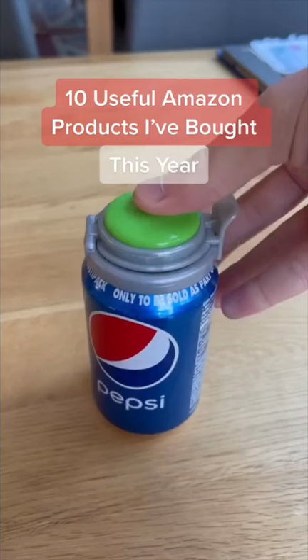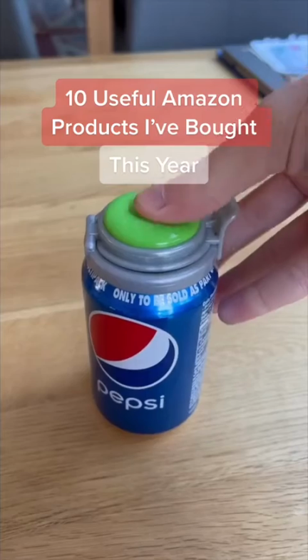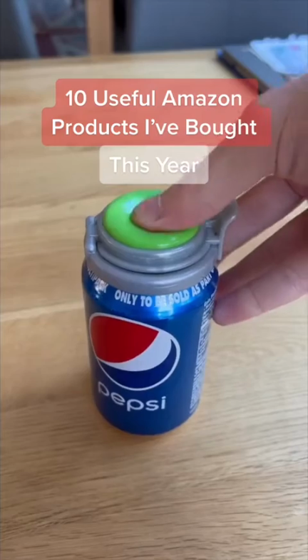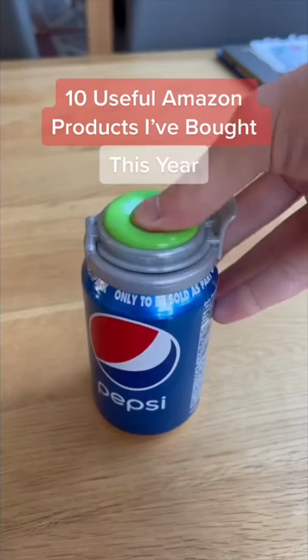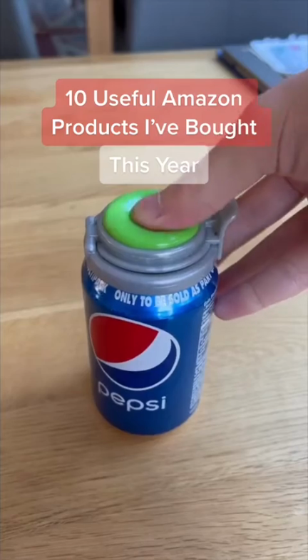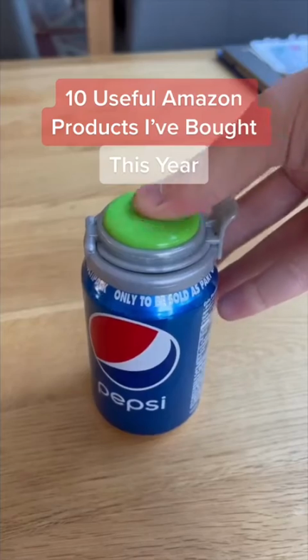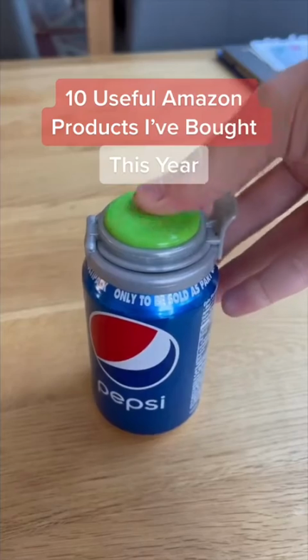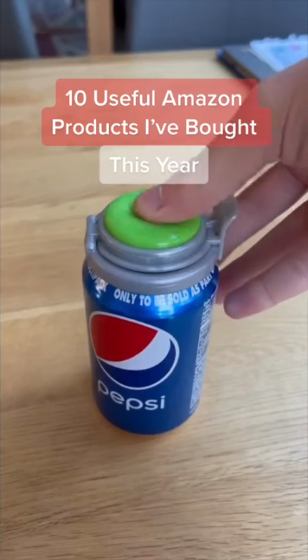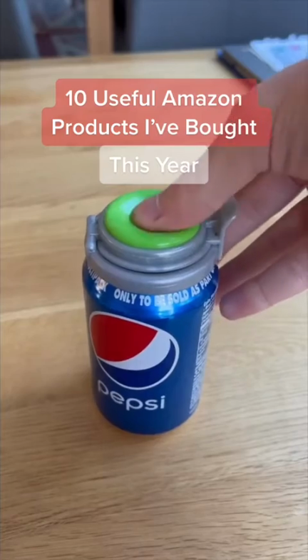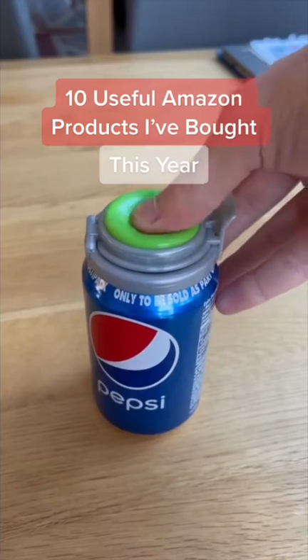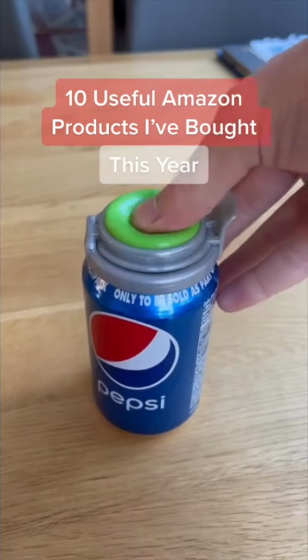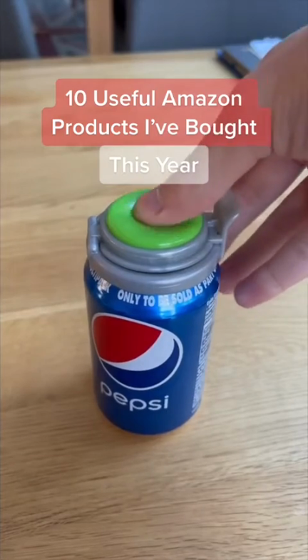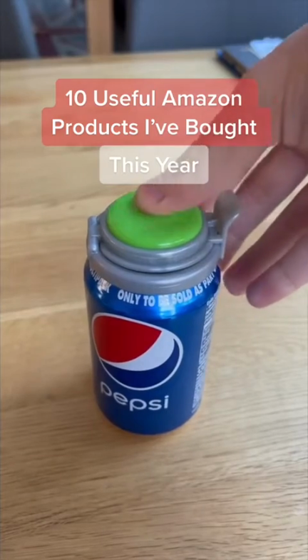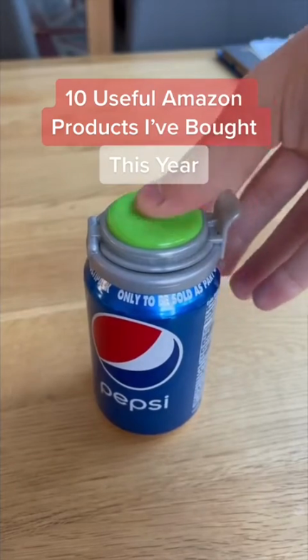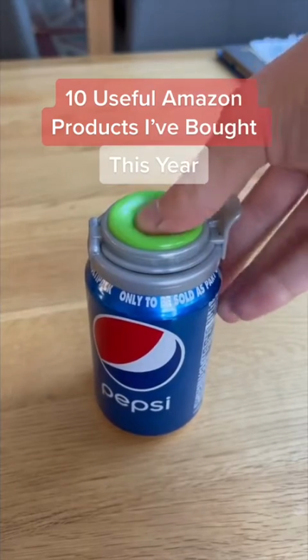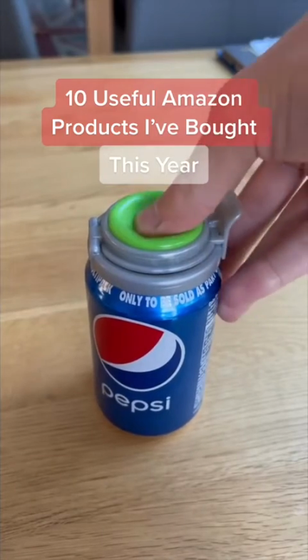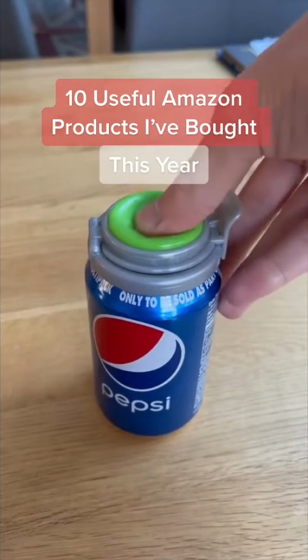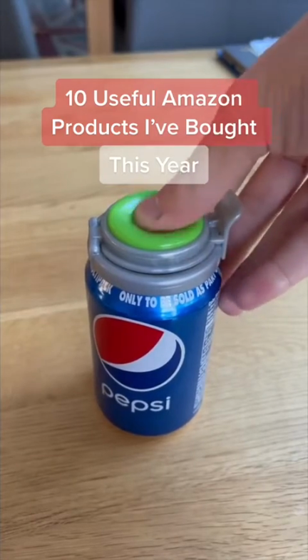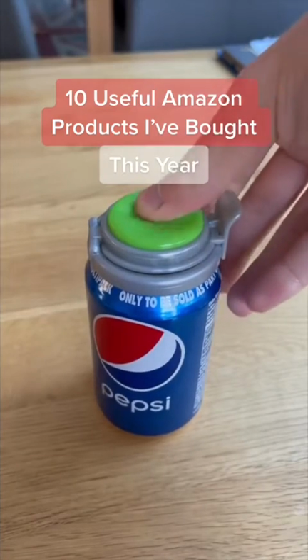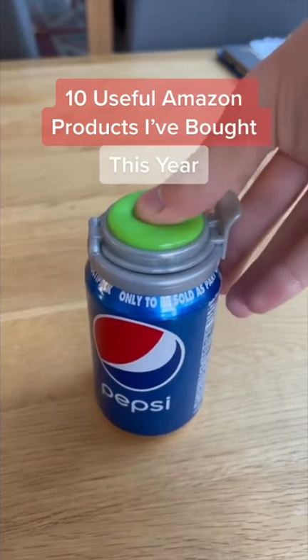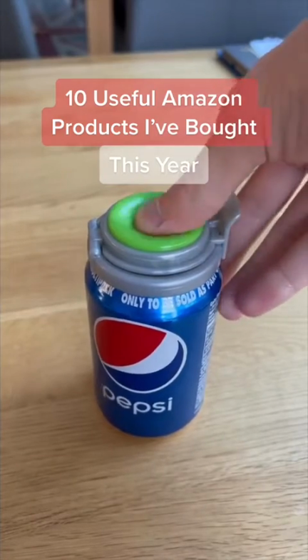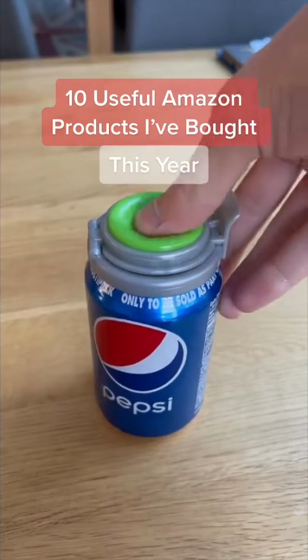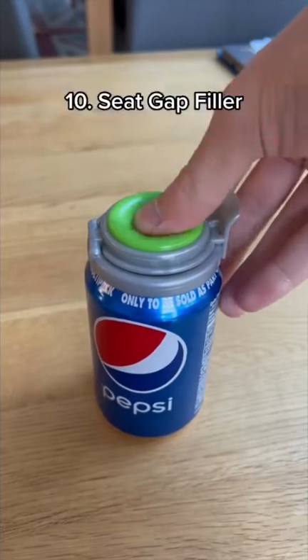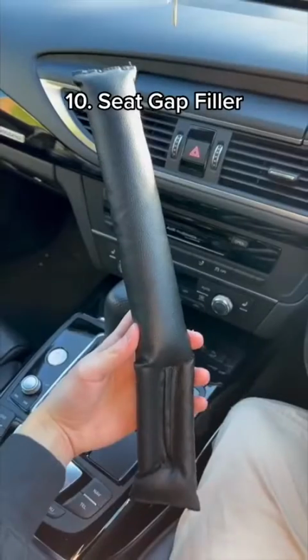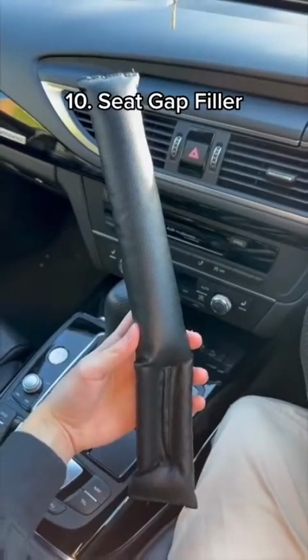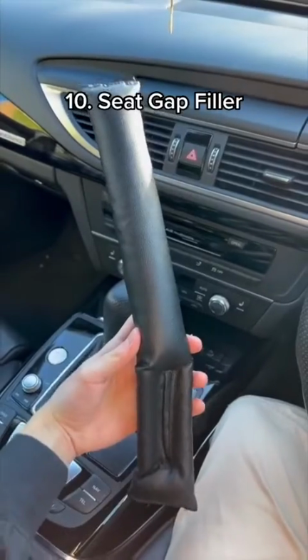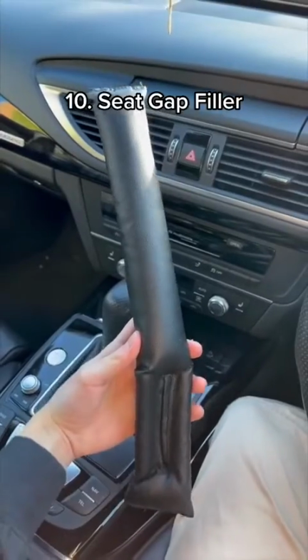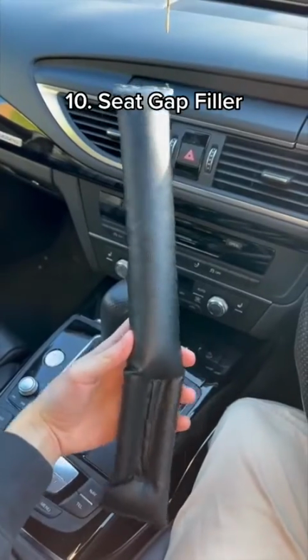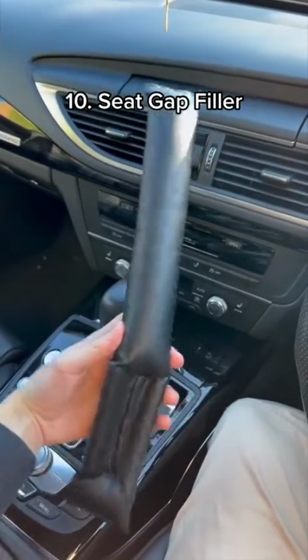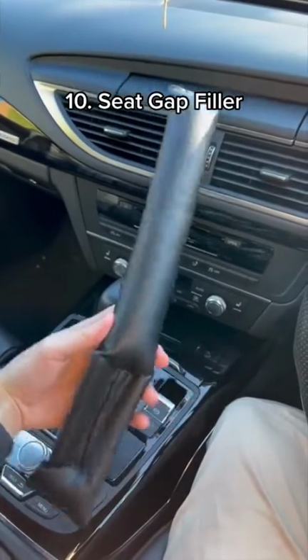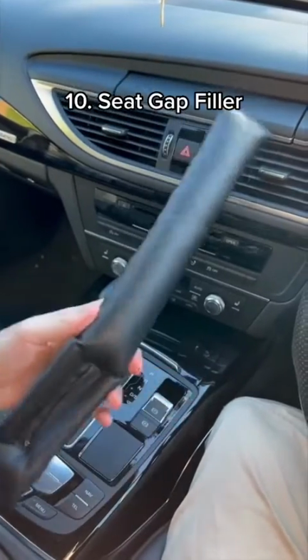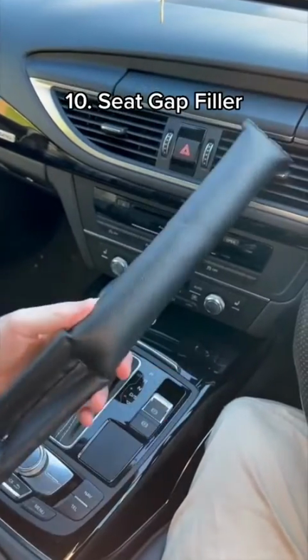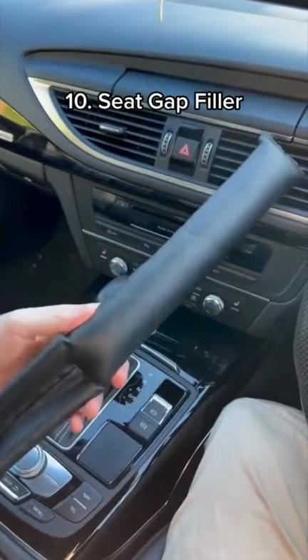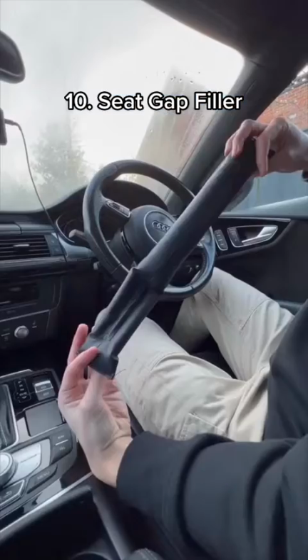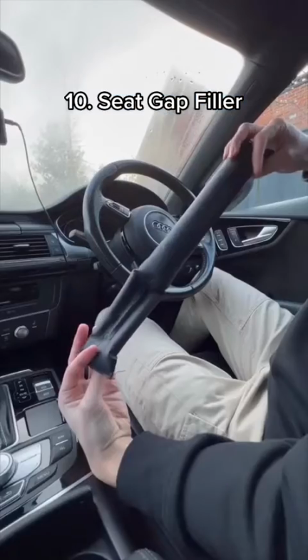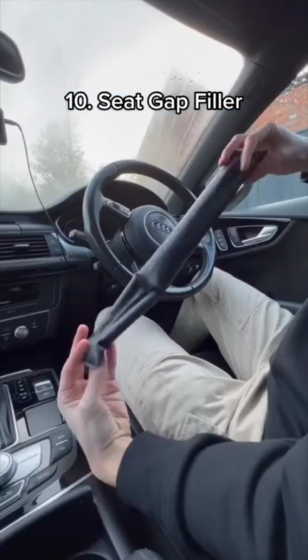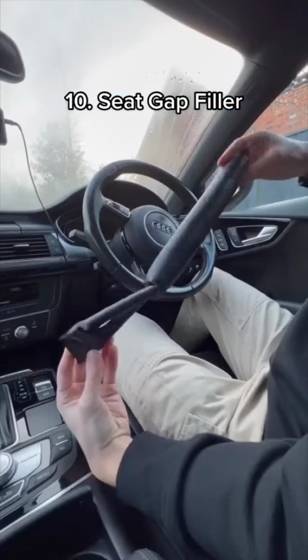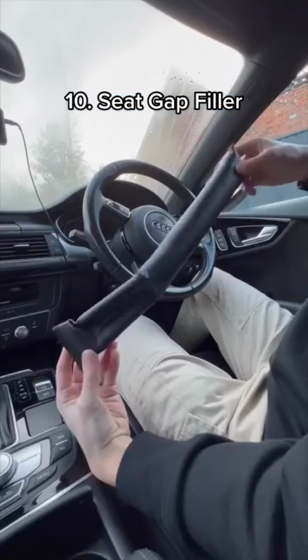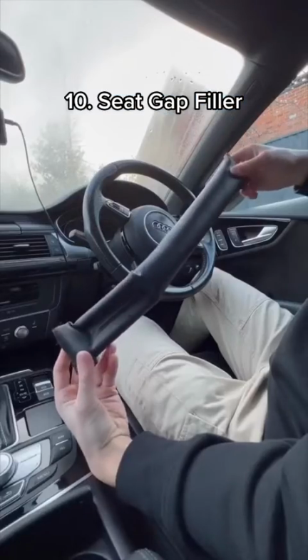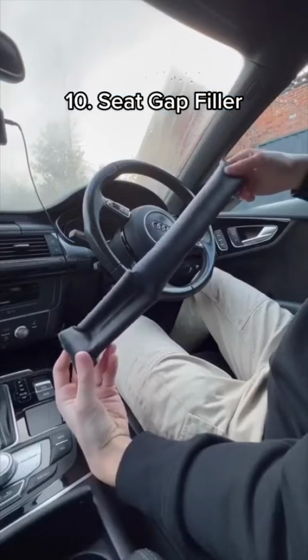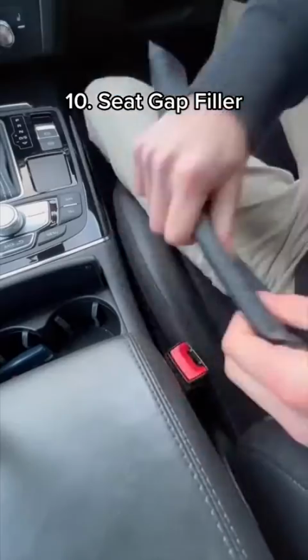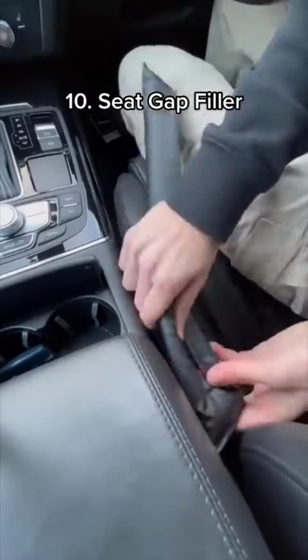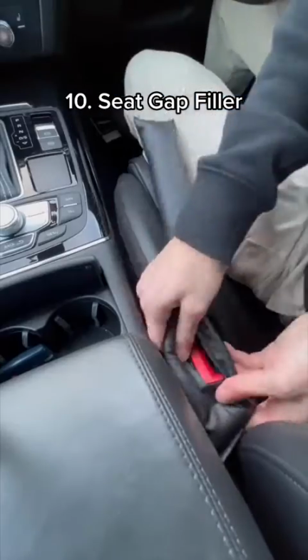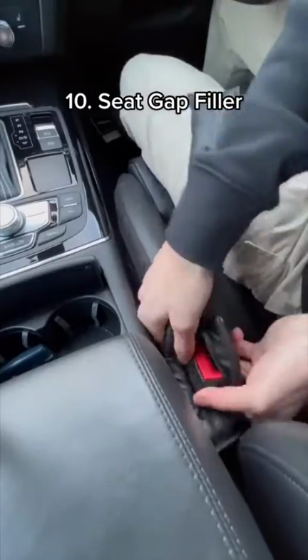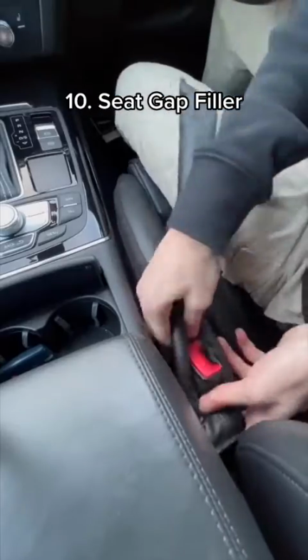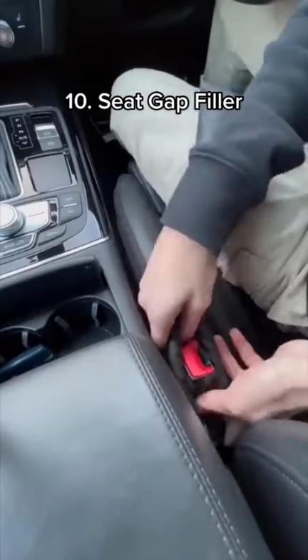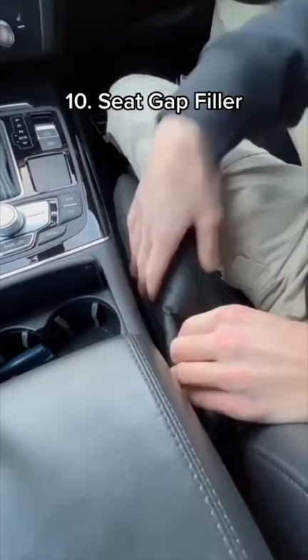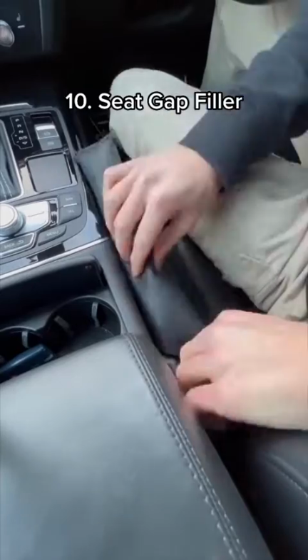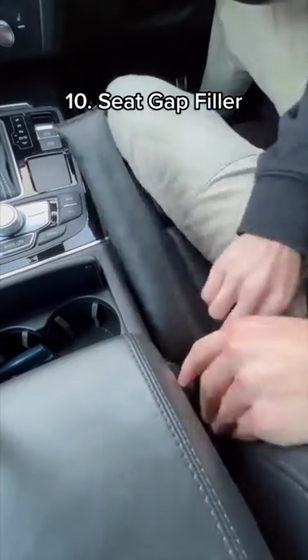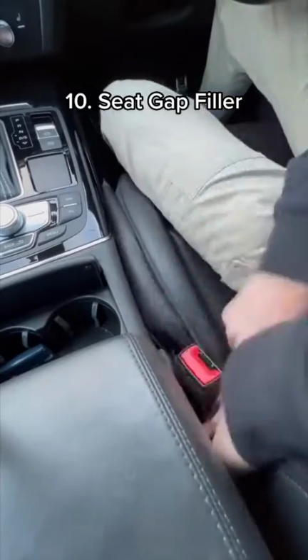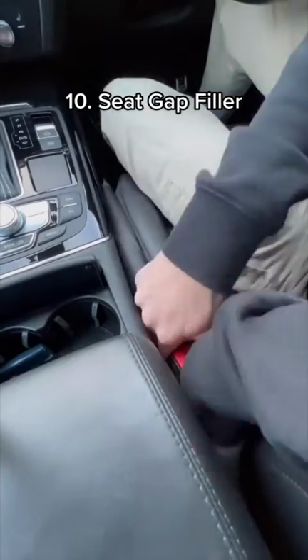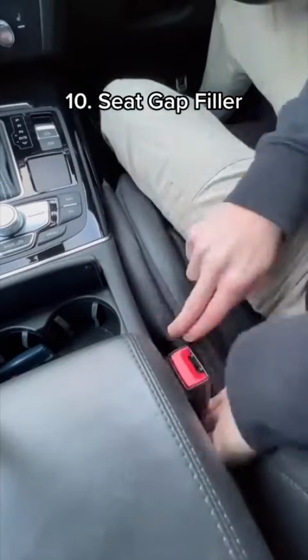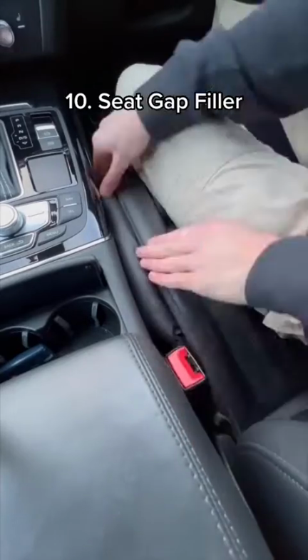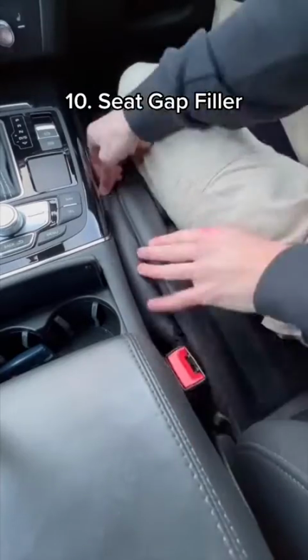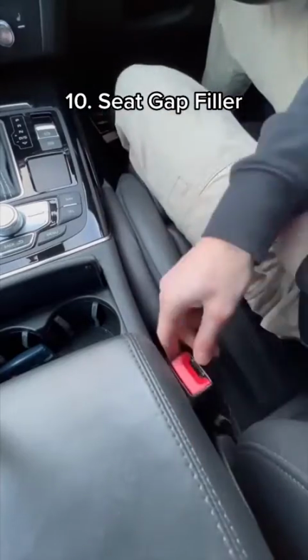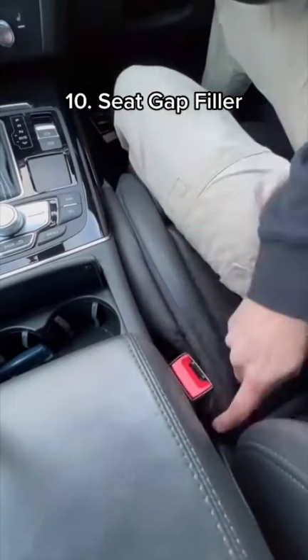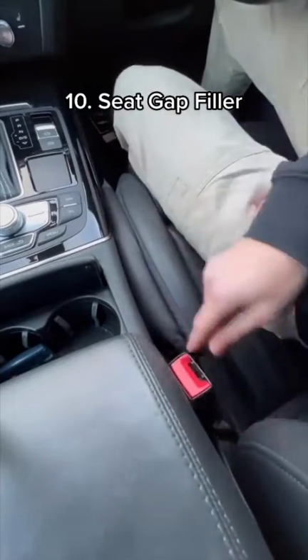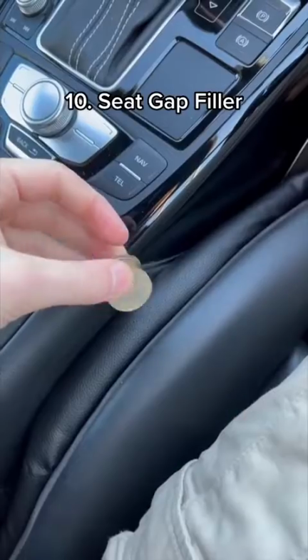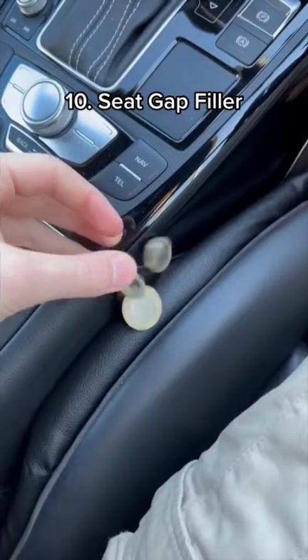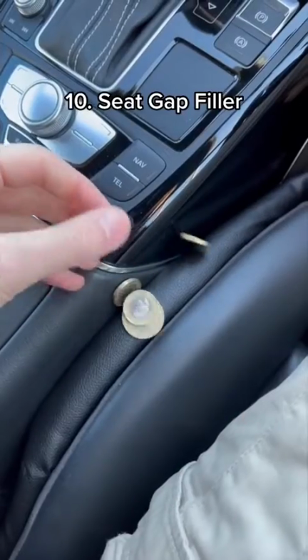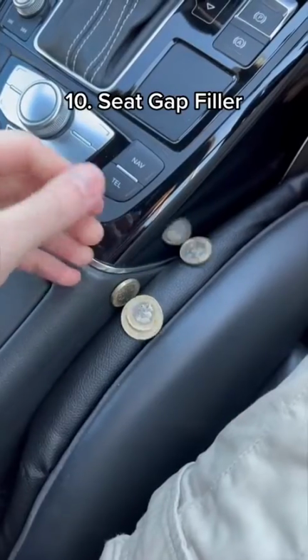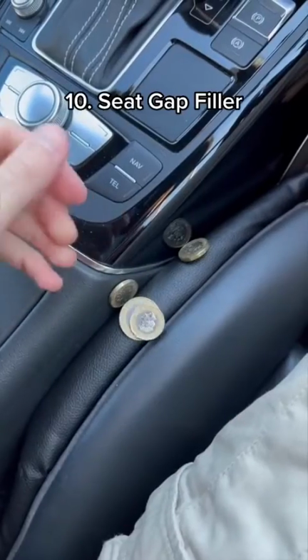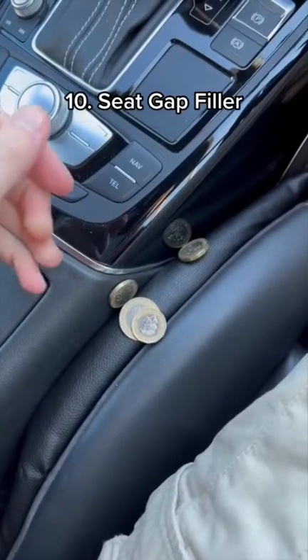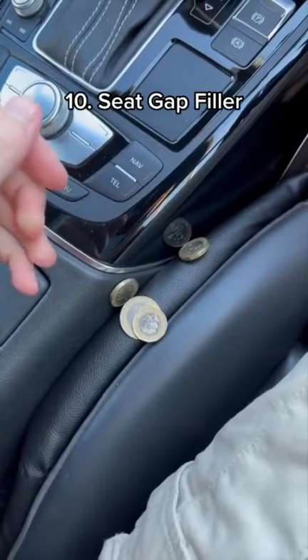10 useful Amazon products I've bought this year. This is a seat gap filler for your car which slides over your seatbelt and stops things from falling down the gap.